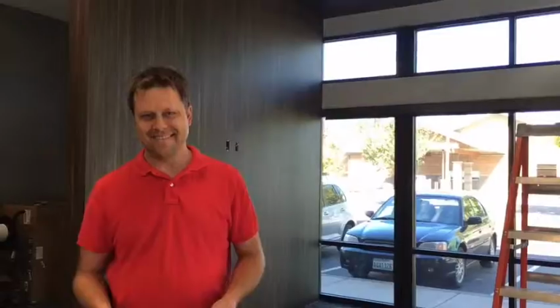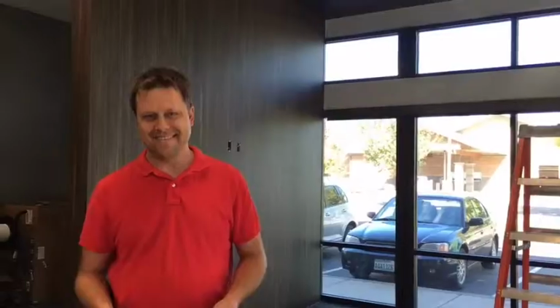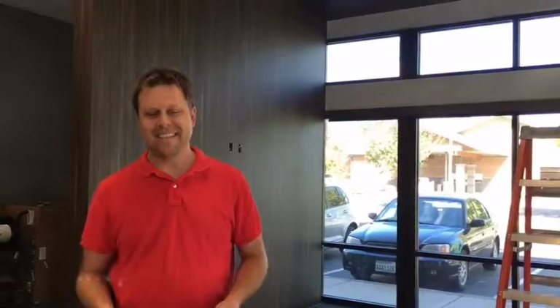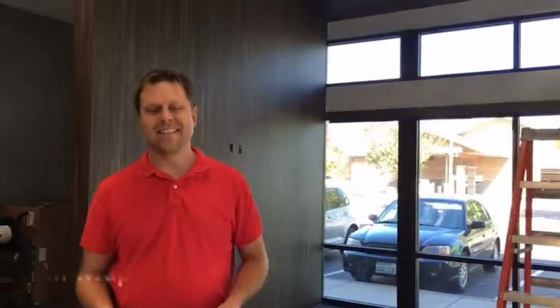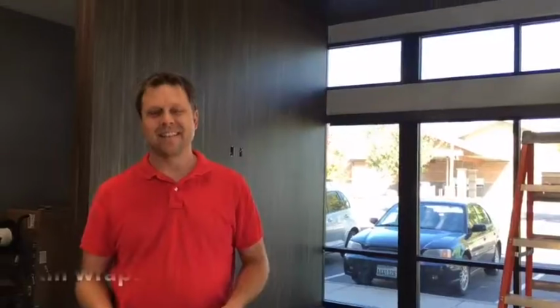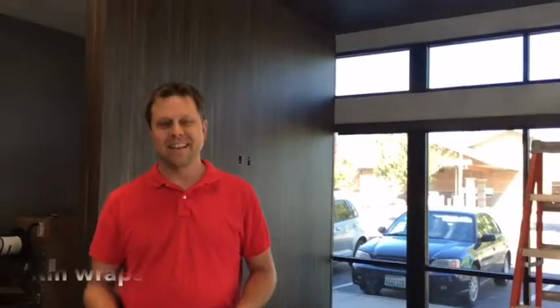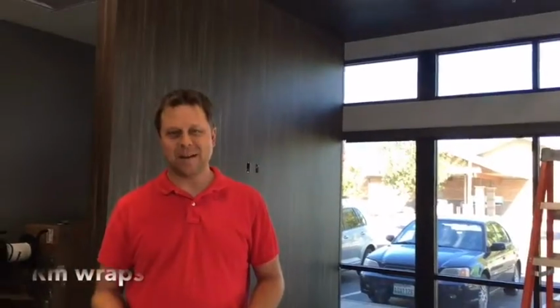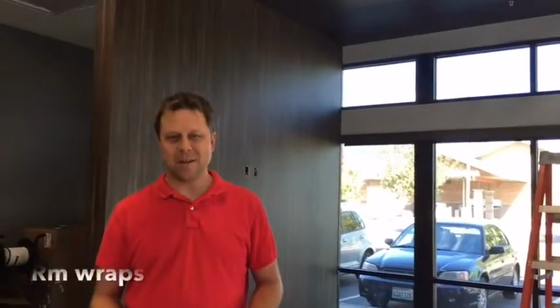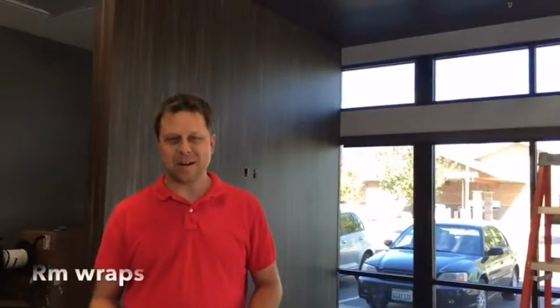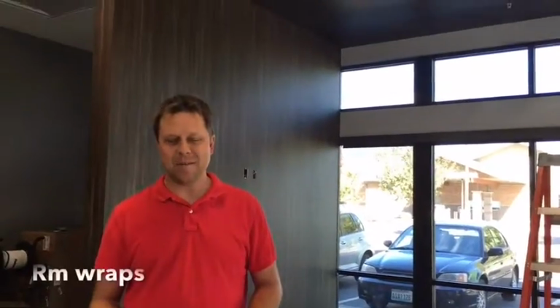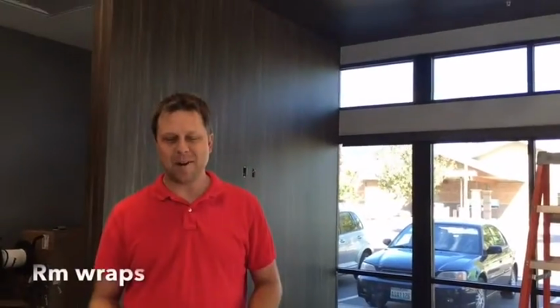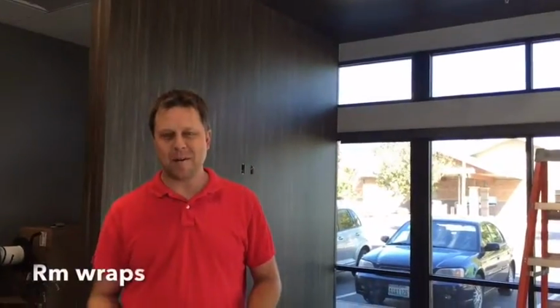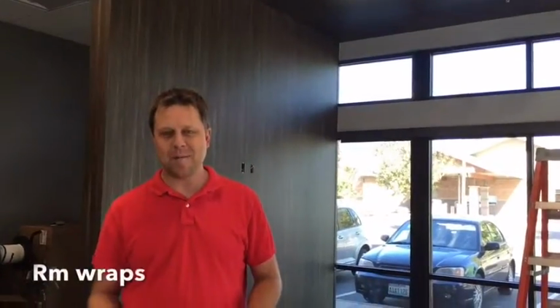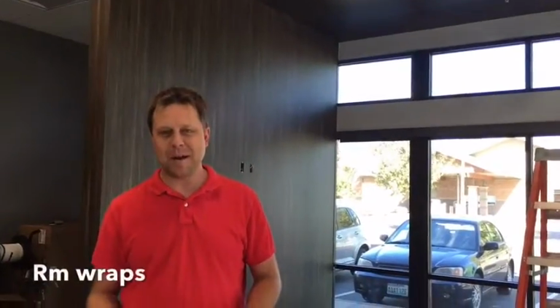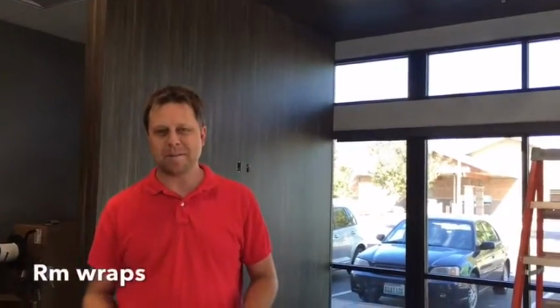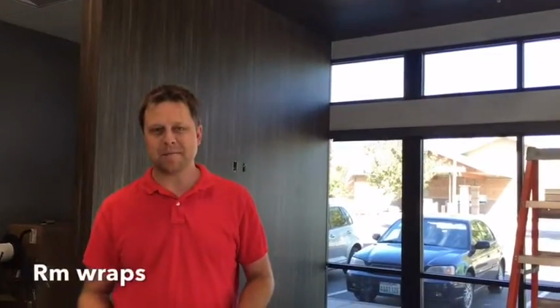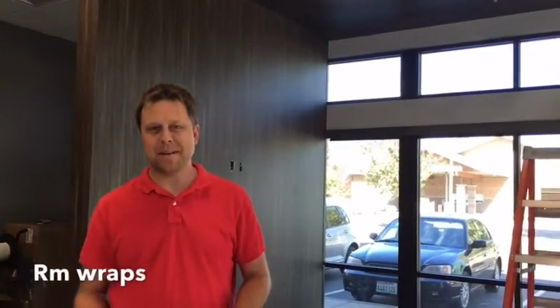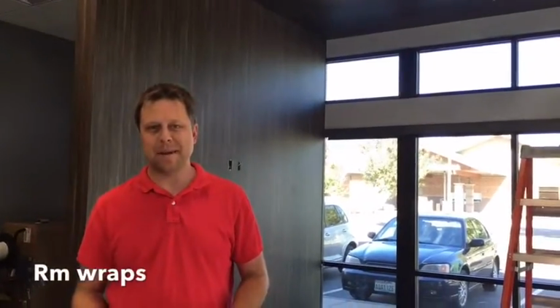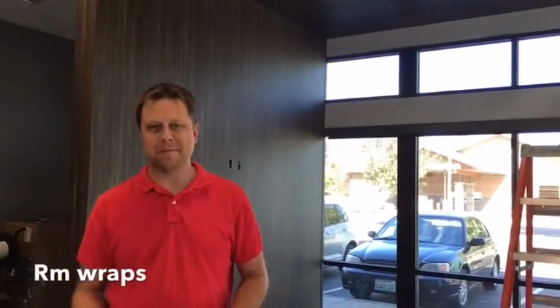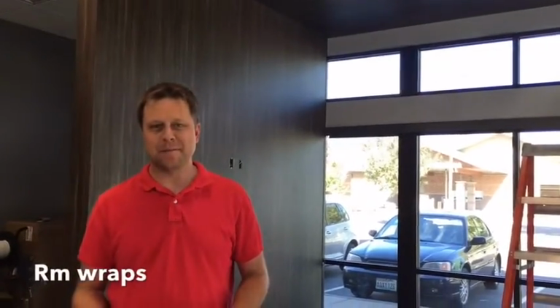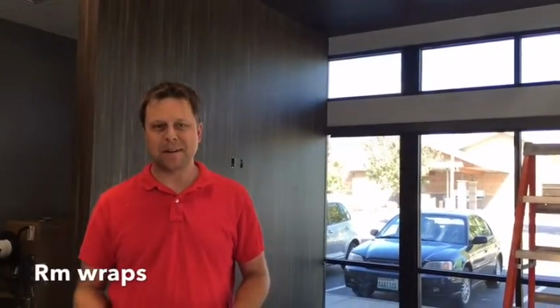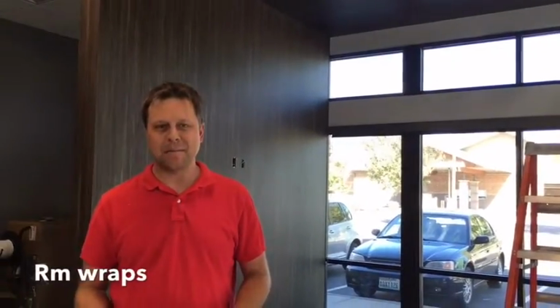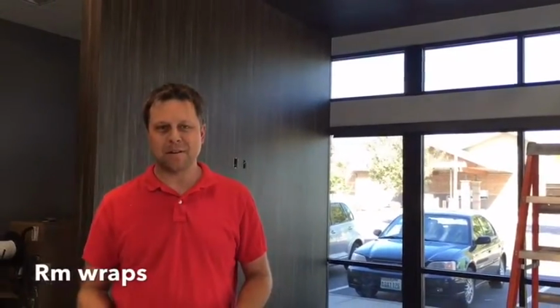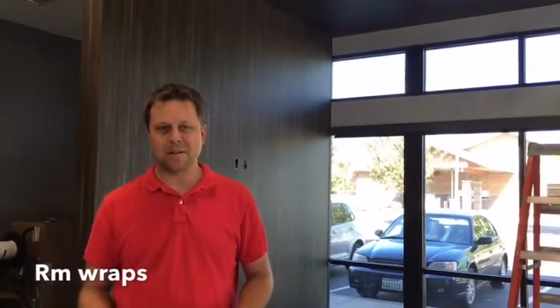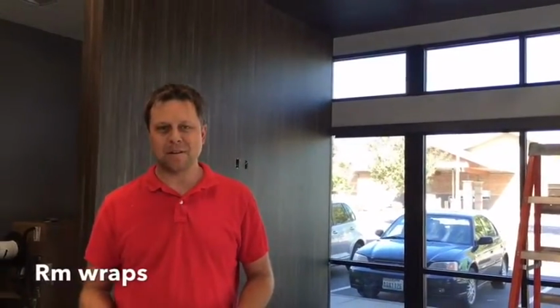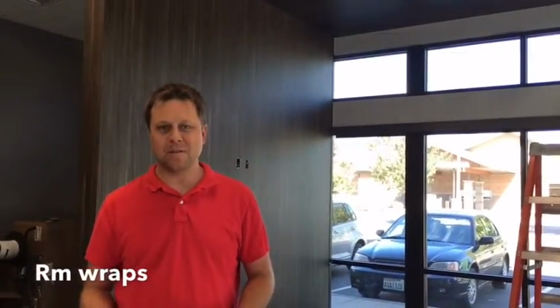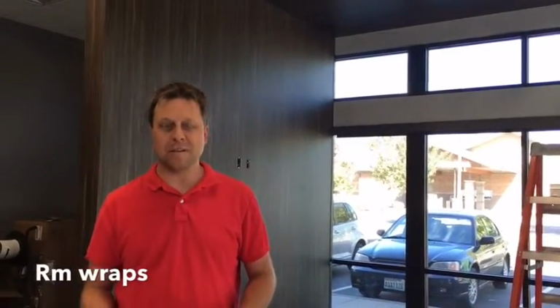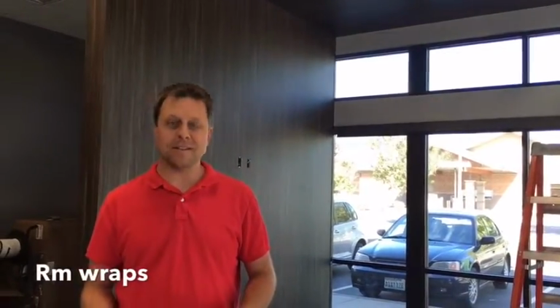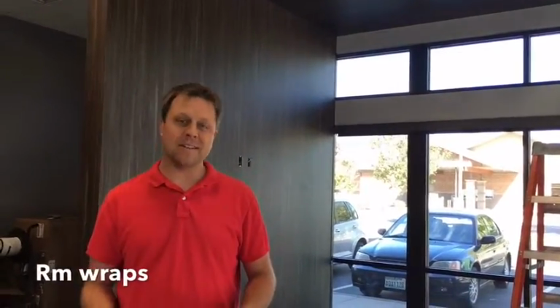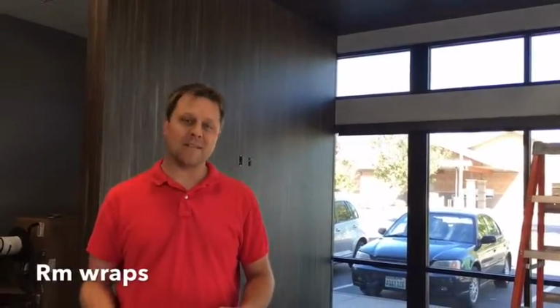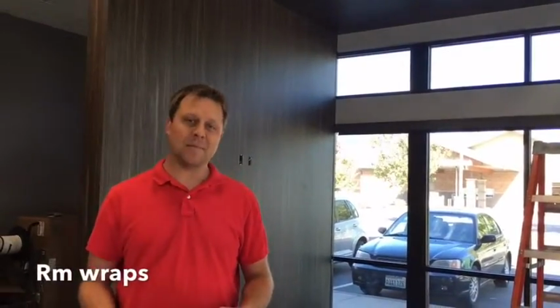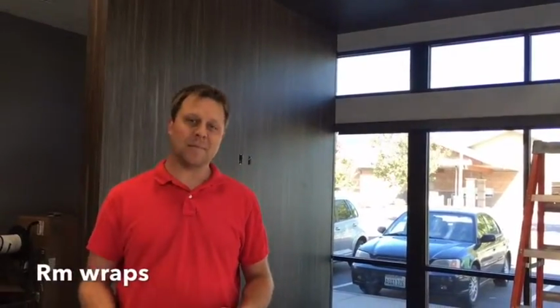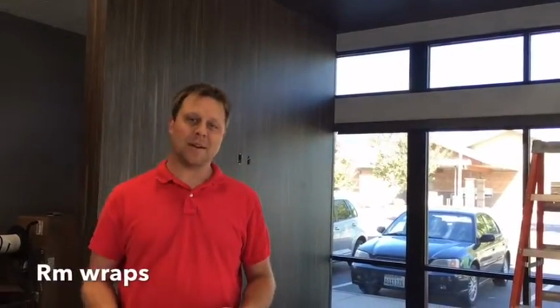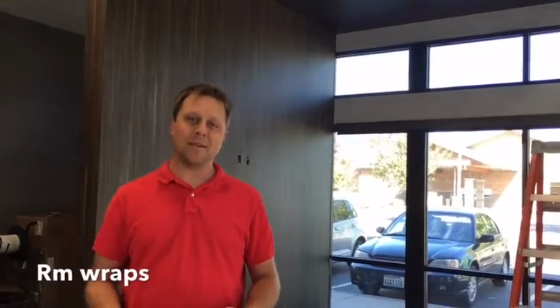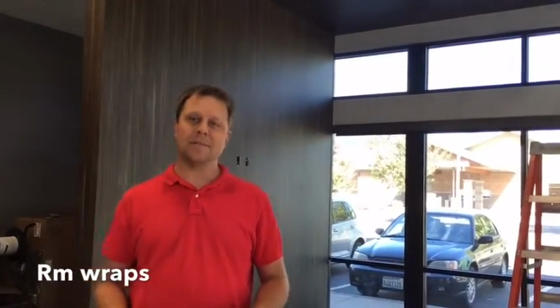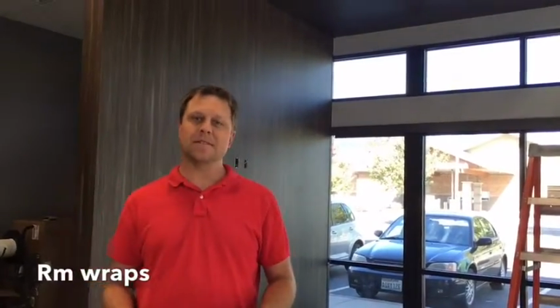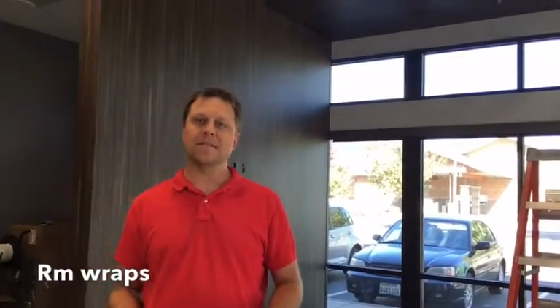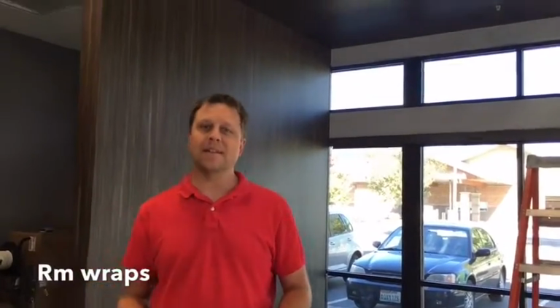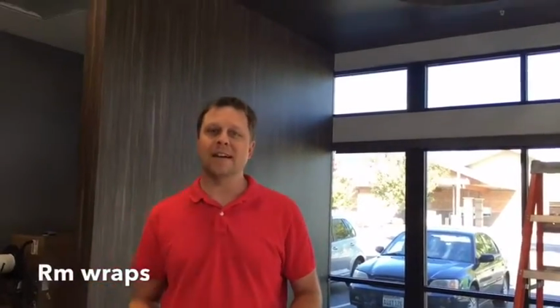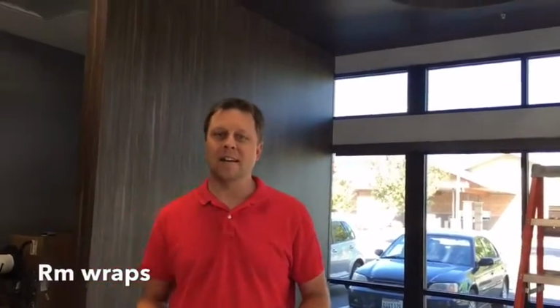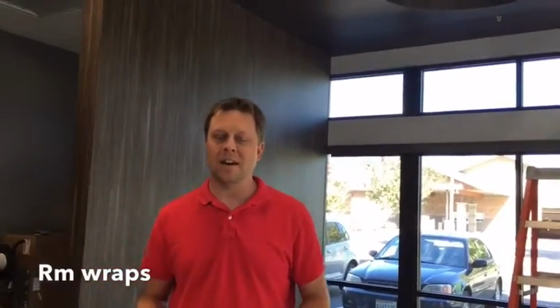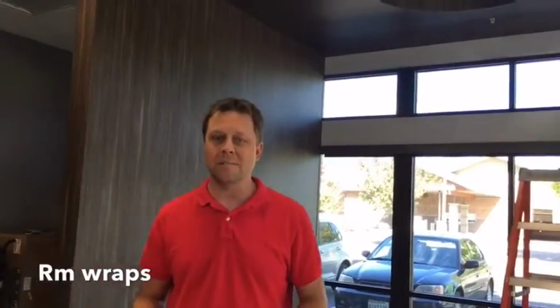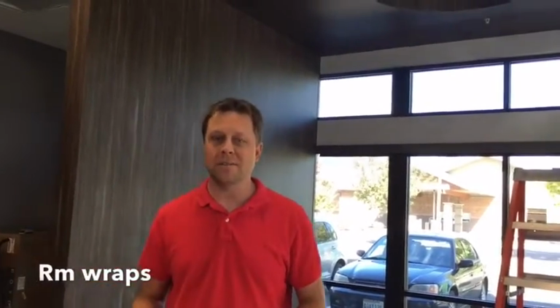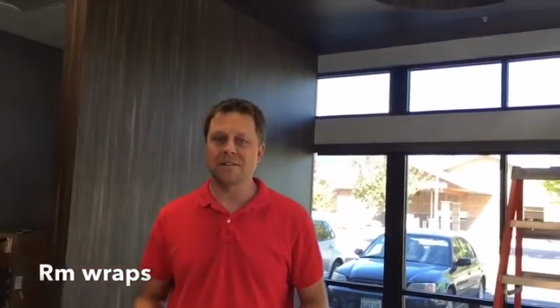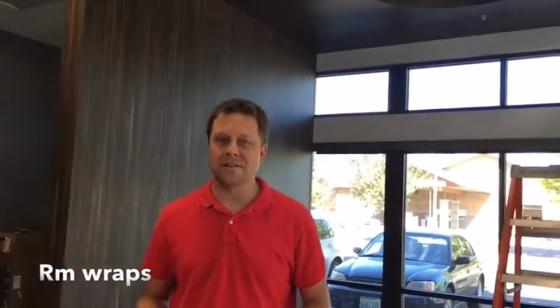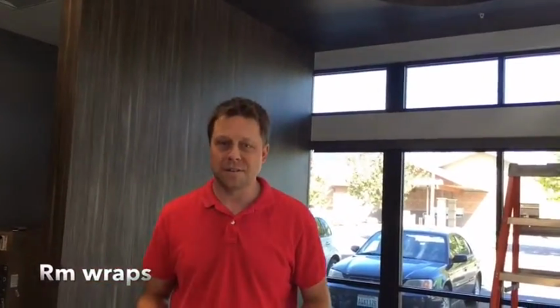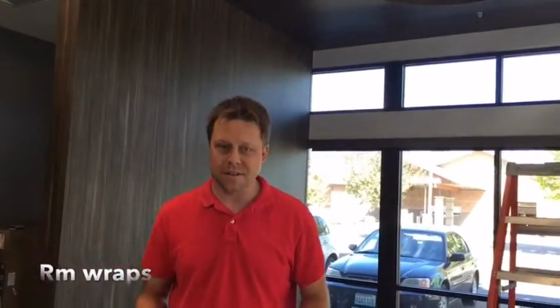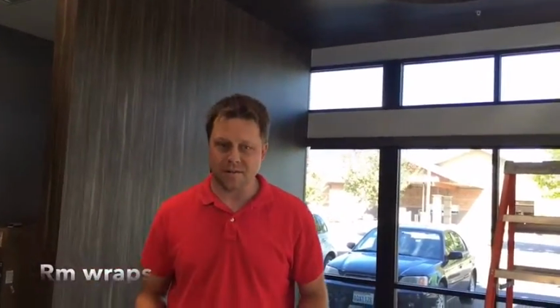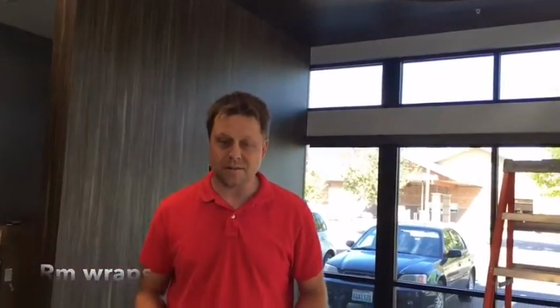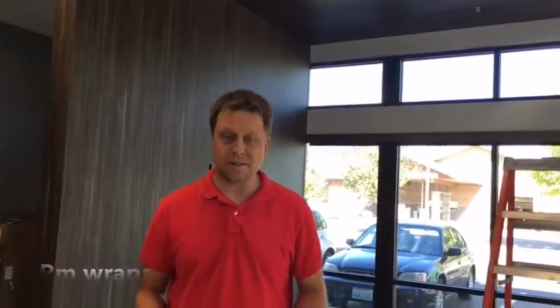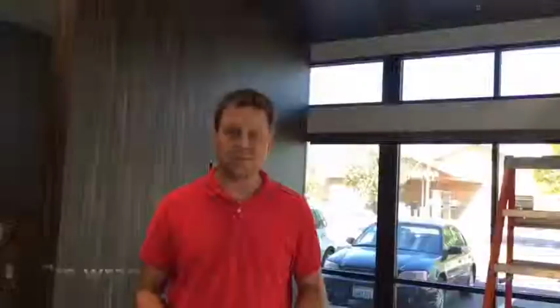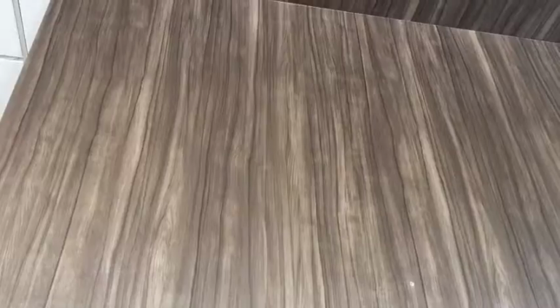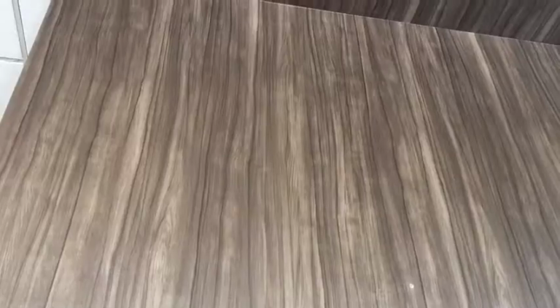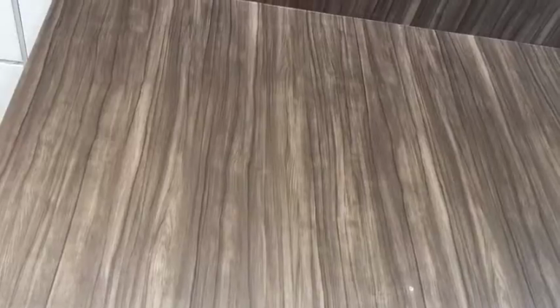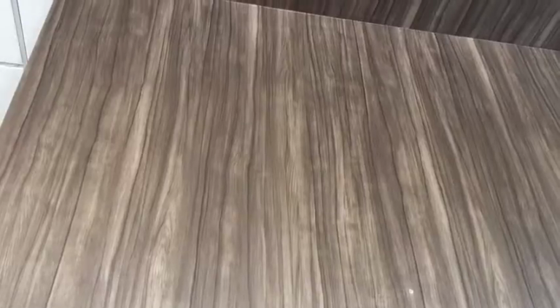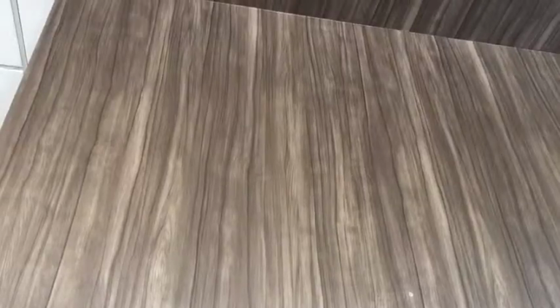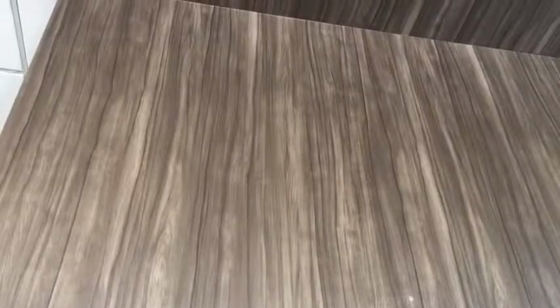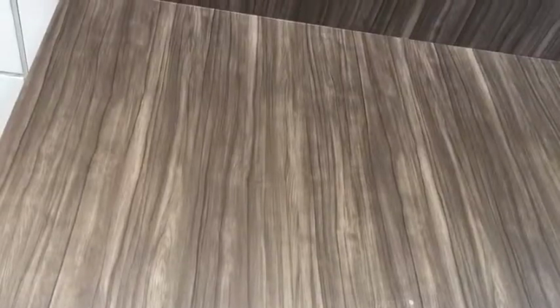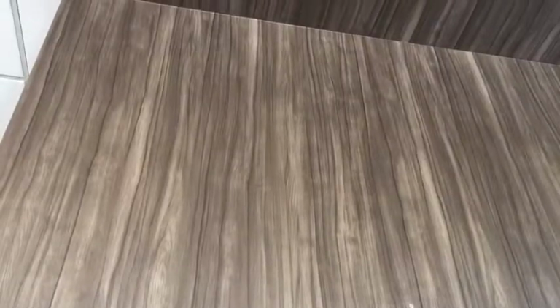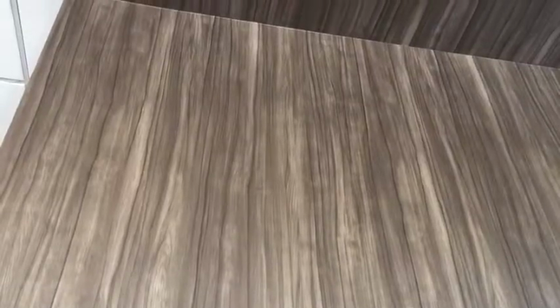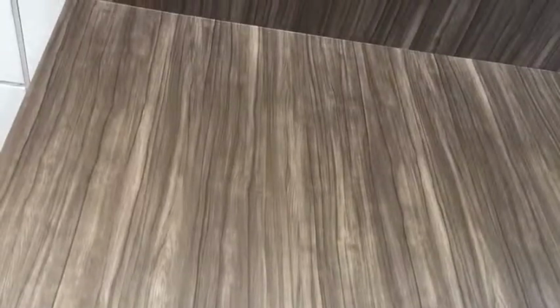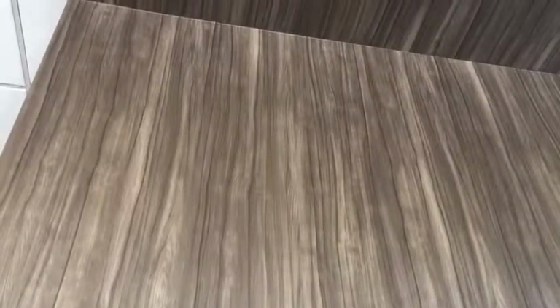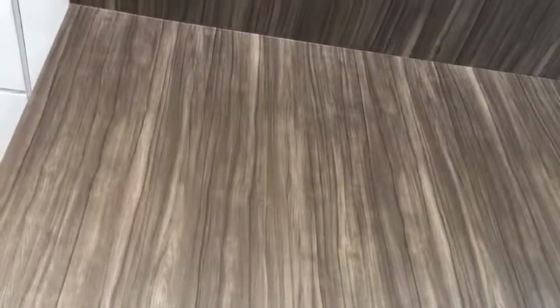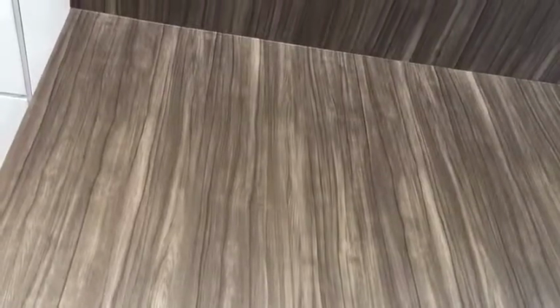Hi, welcome to Arm Wraps. My name is Randy Miller and what you see right behind me is a Dinoch material — it's a 3M Dinoch material.